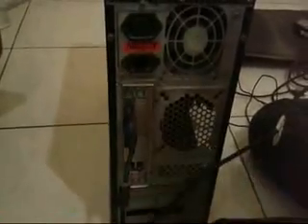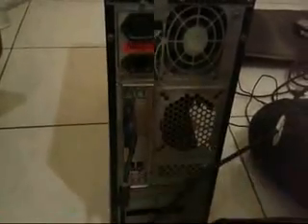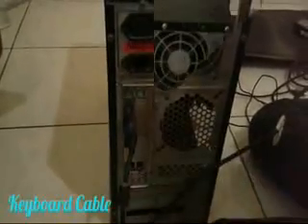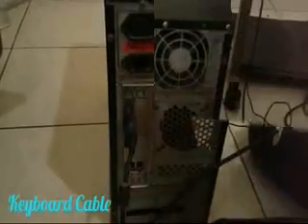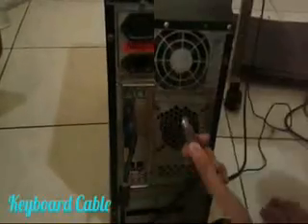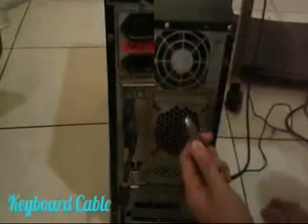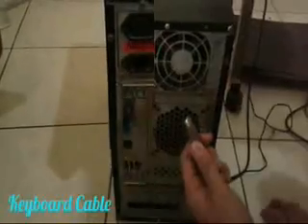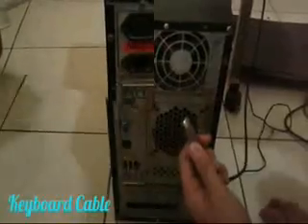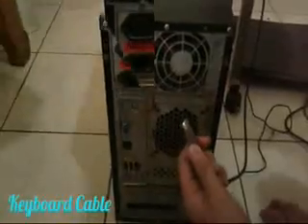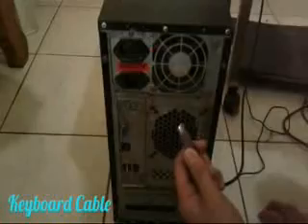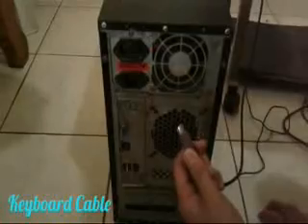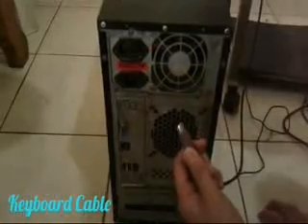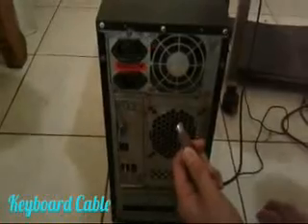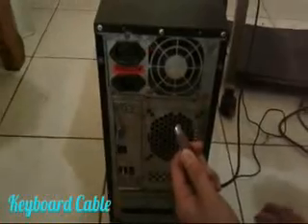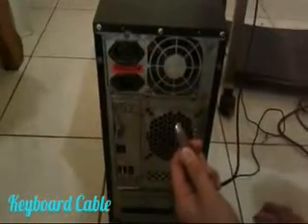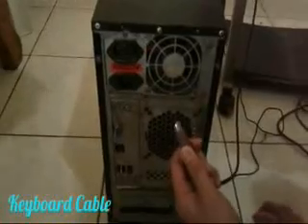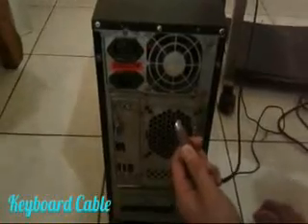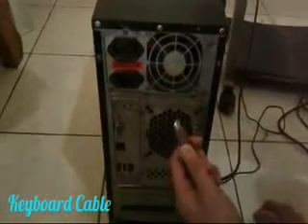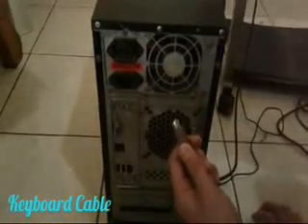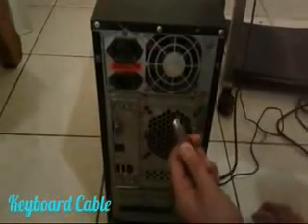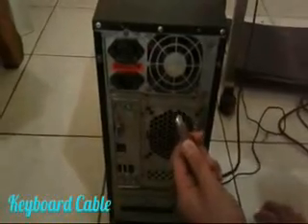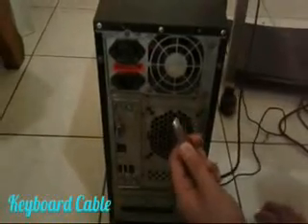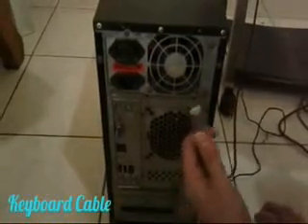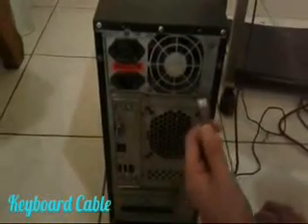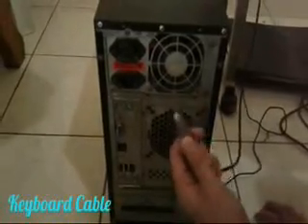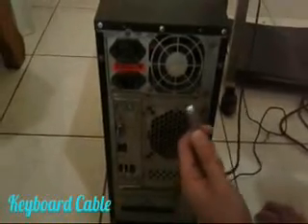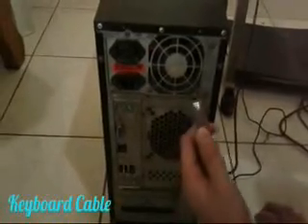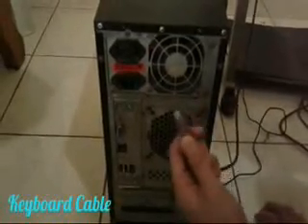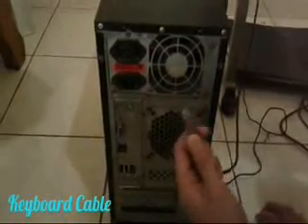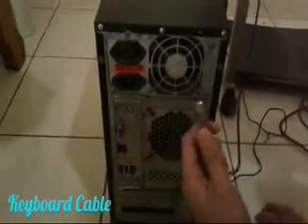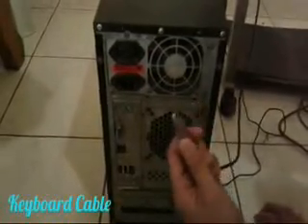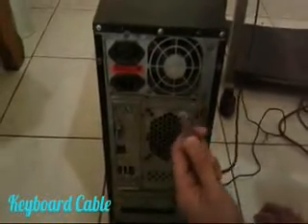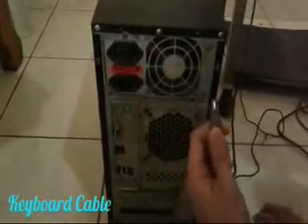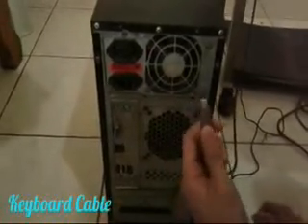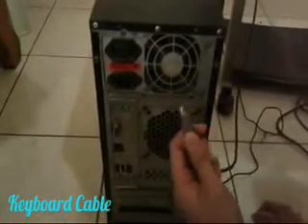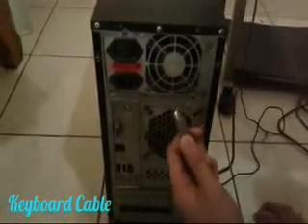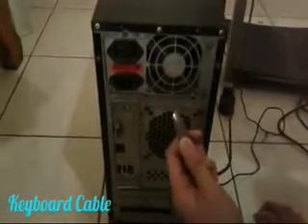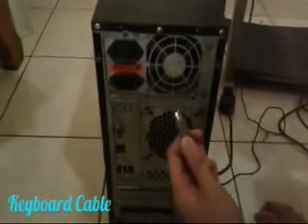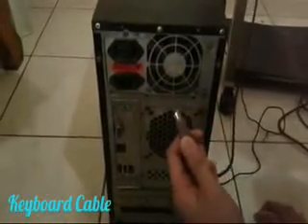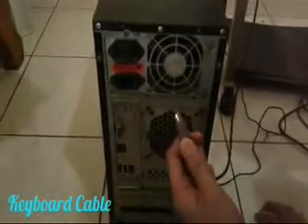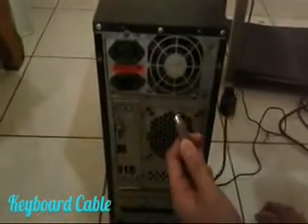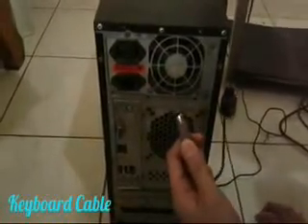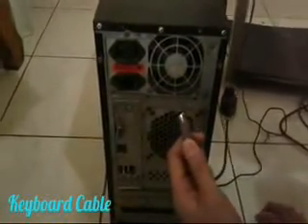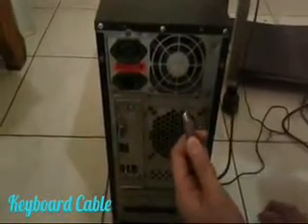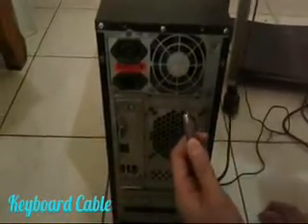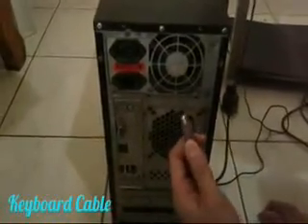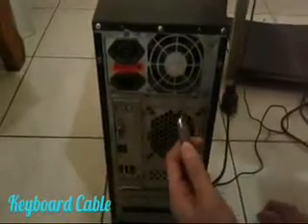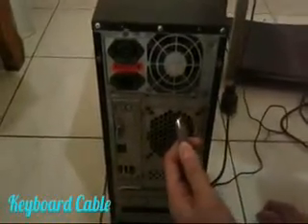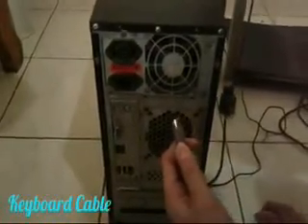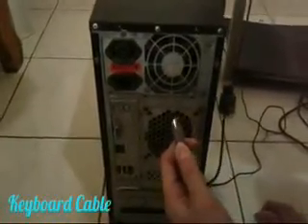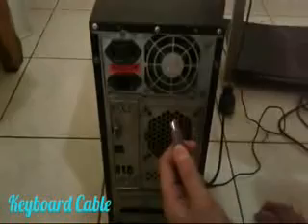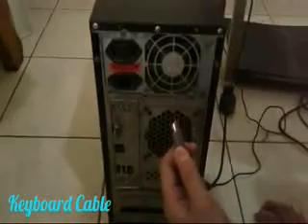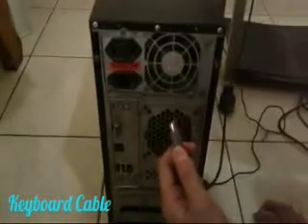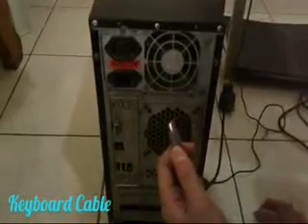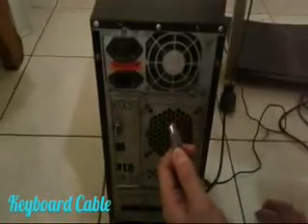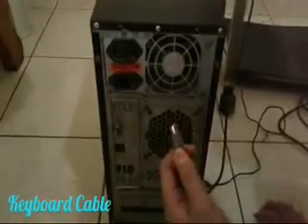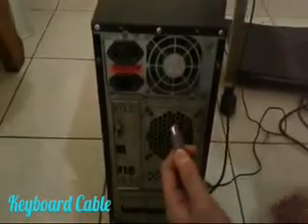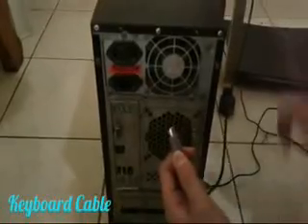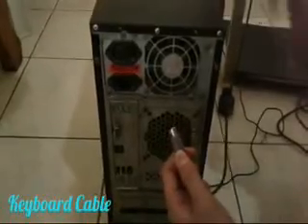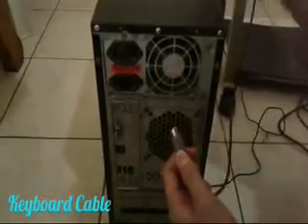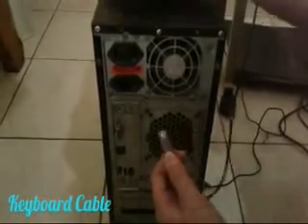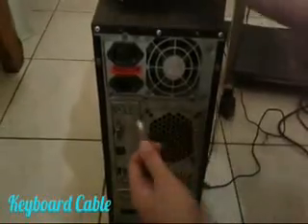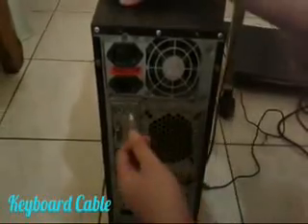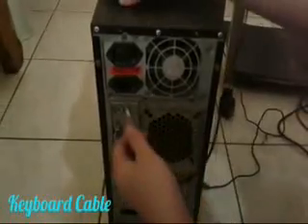This violet connector is on the keyboard. Put it carefully in the violet PS2 port.